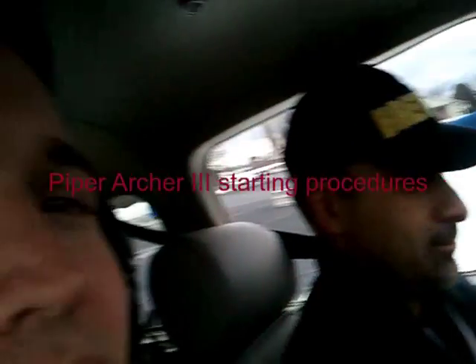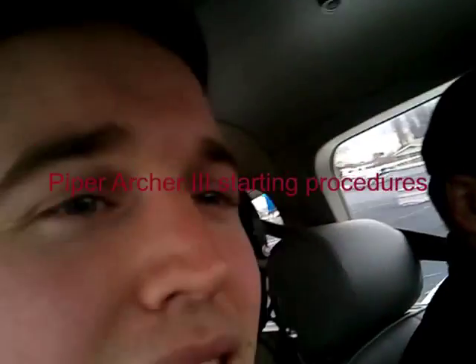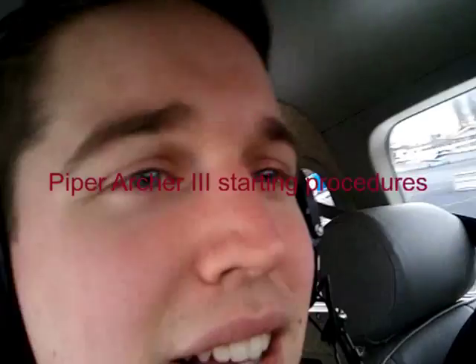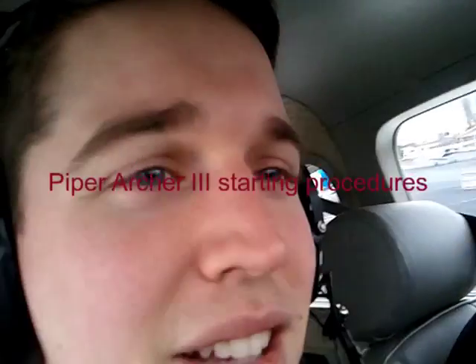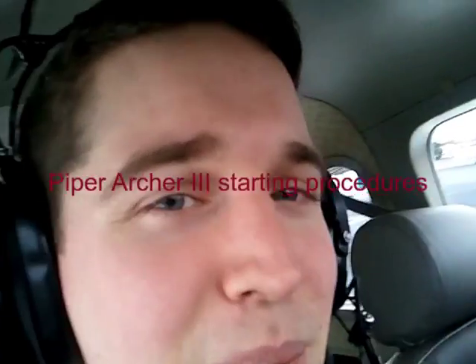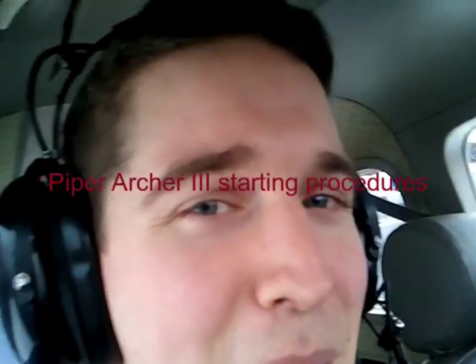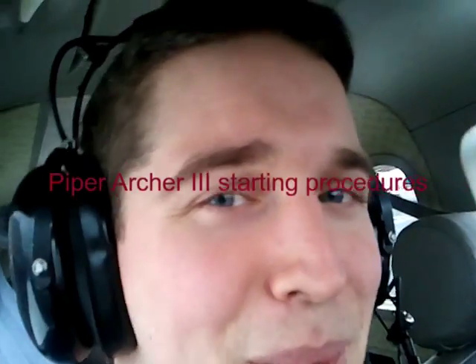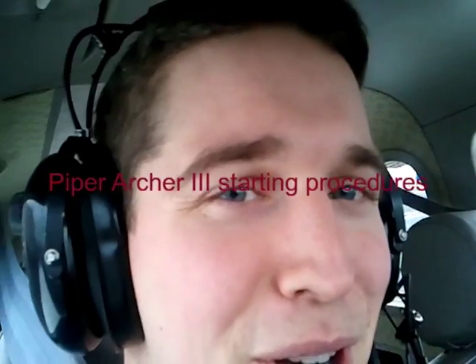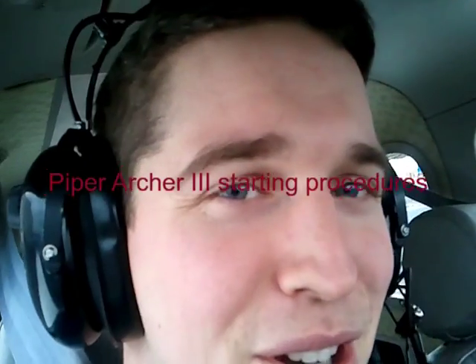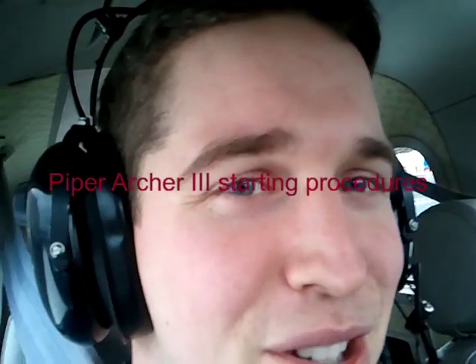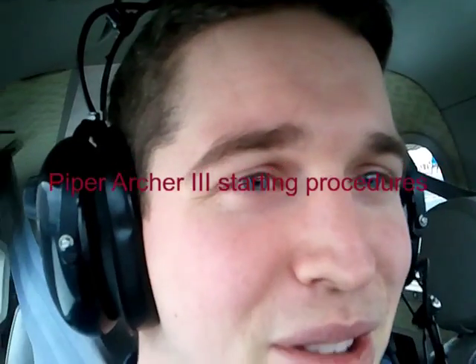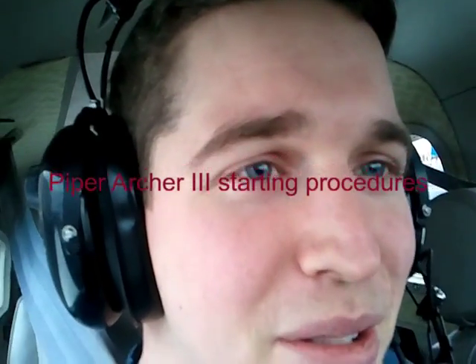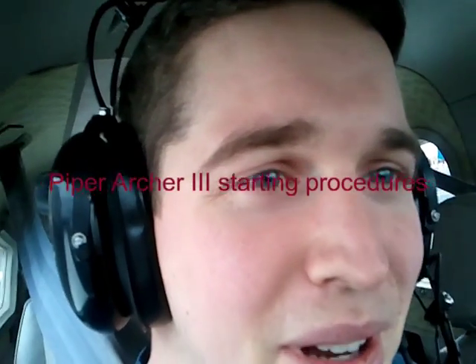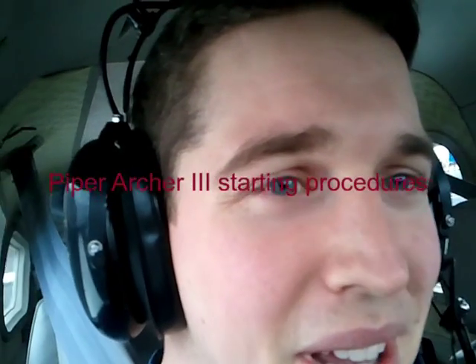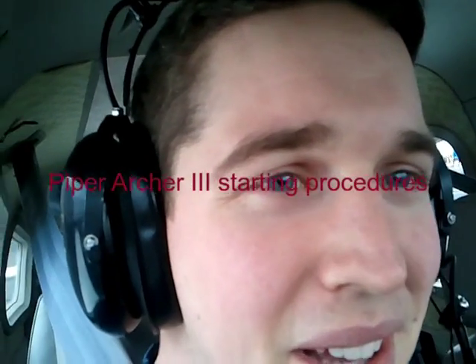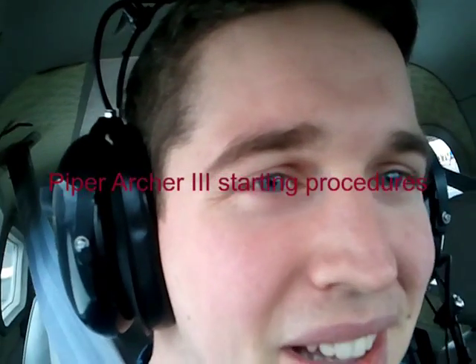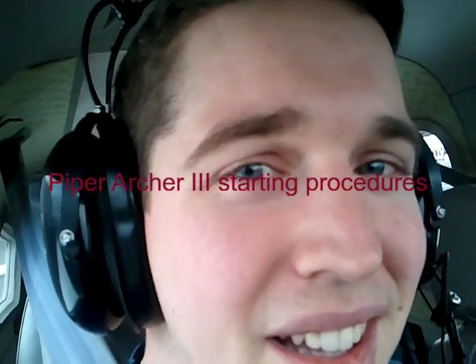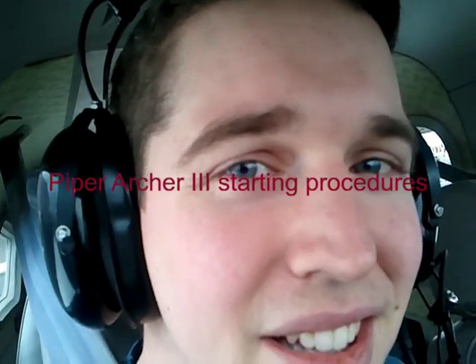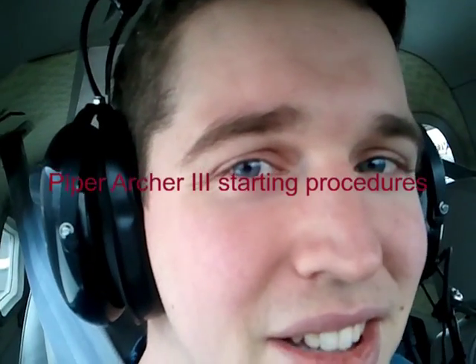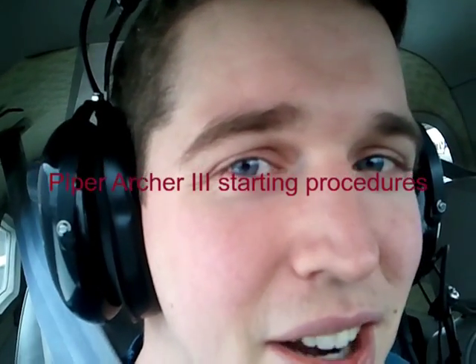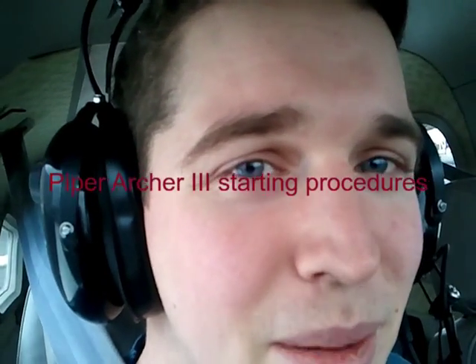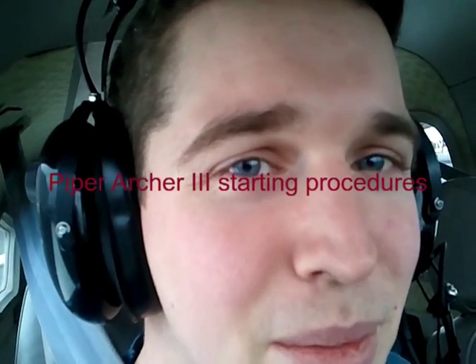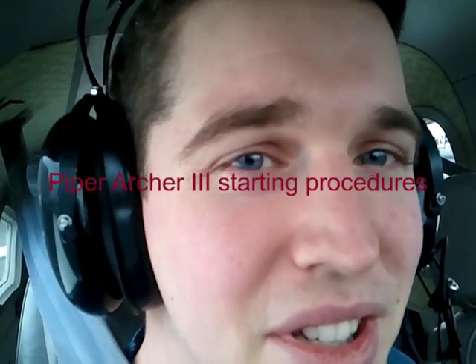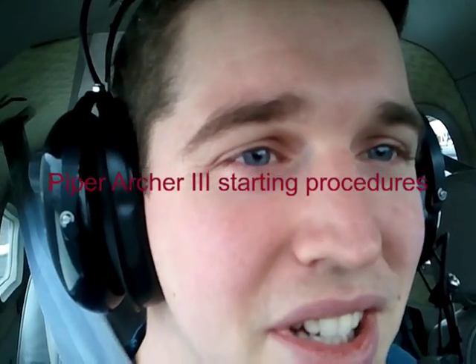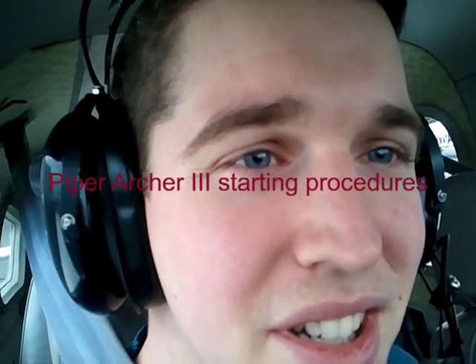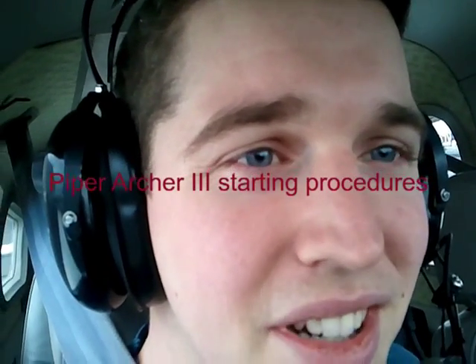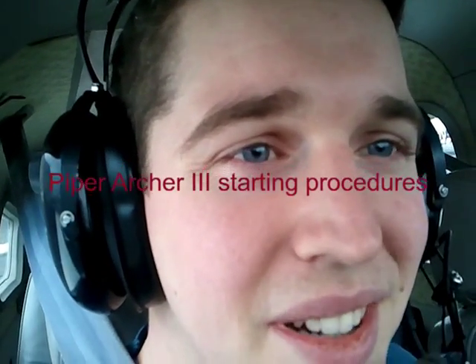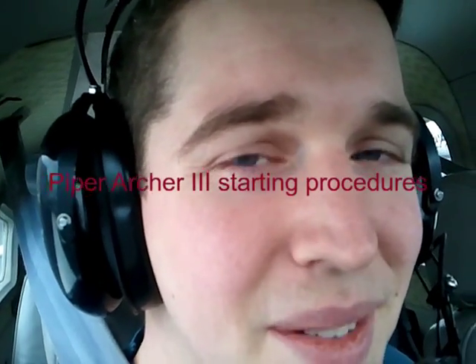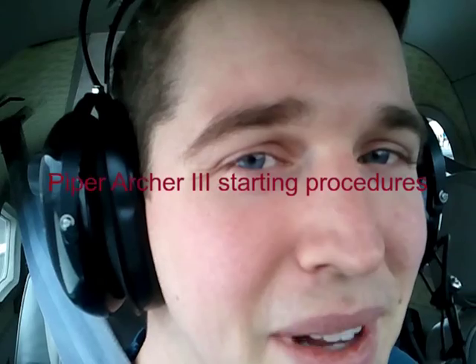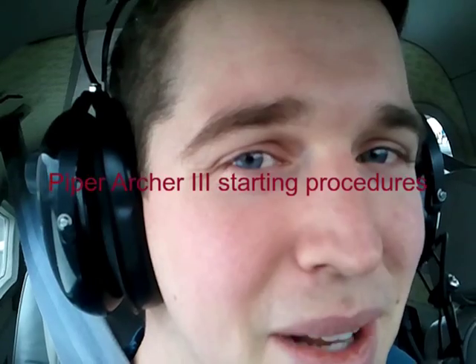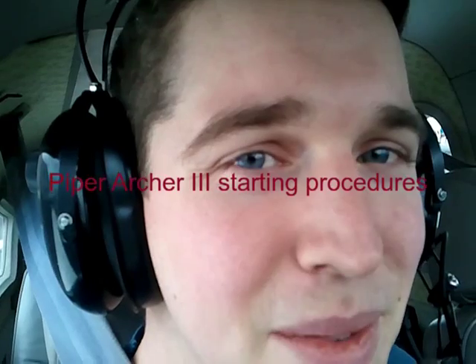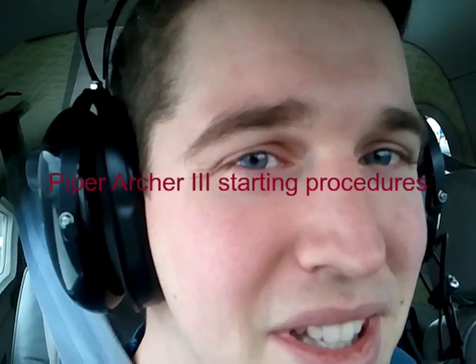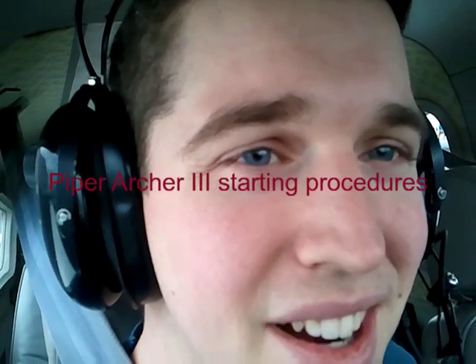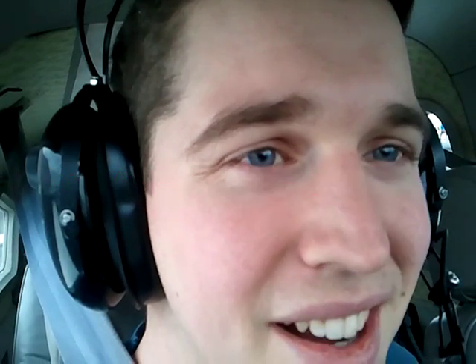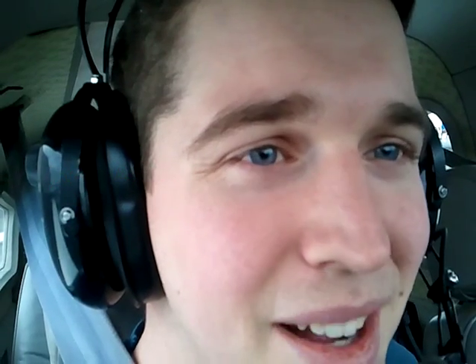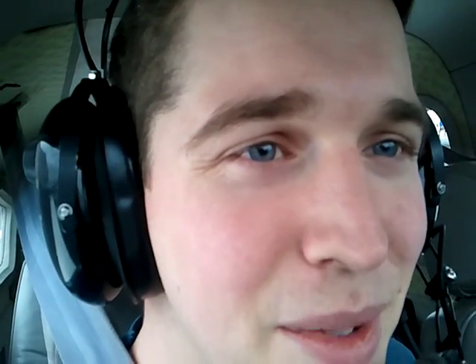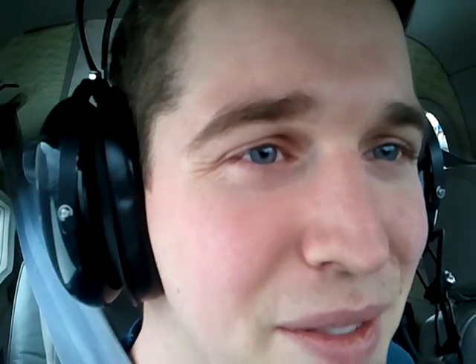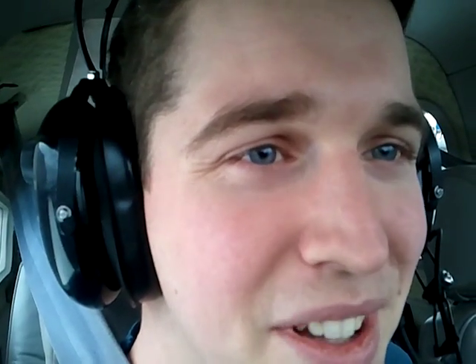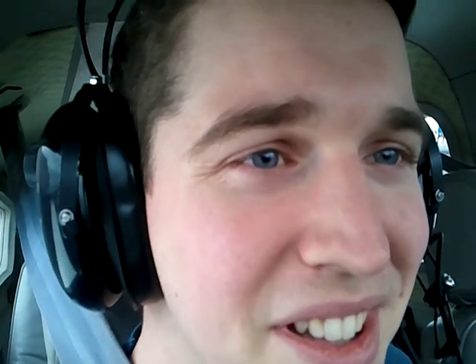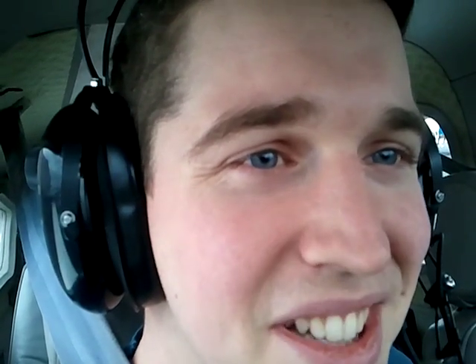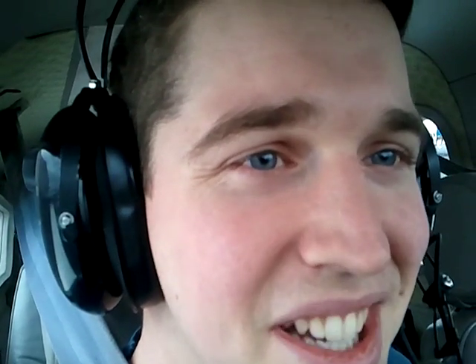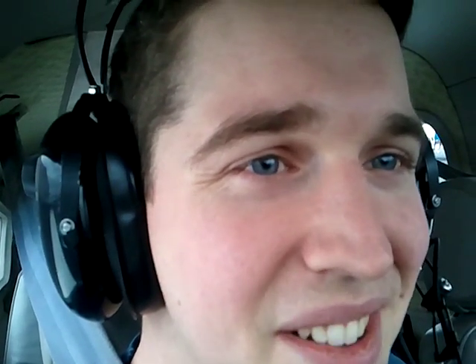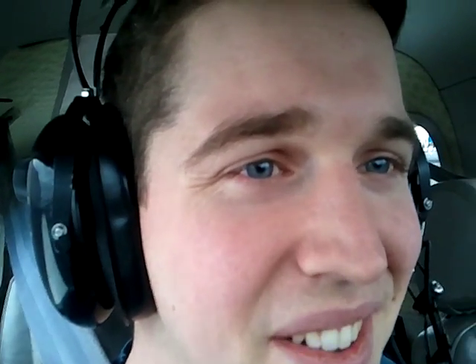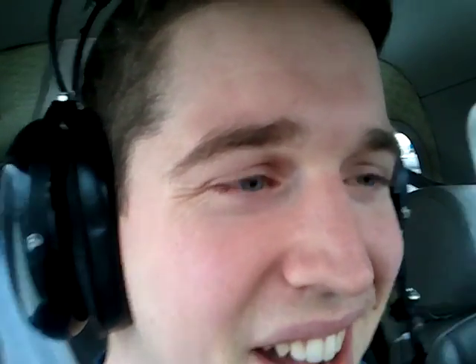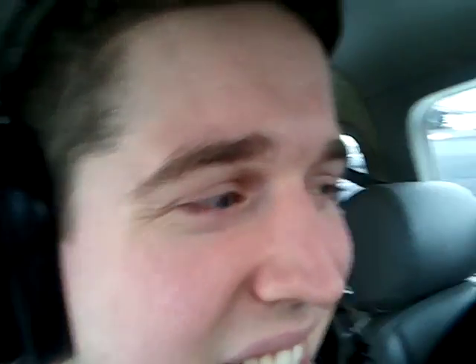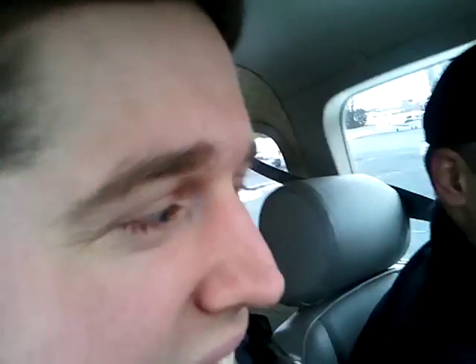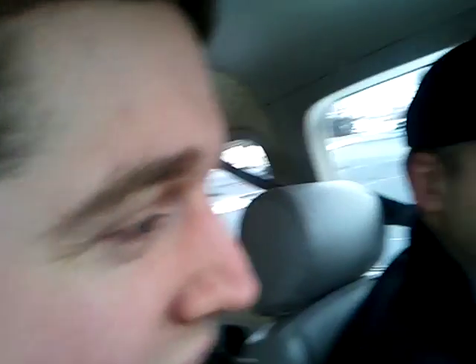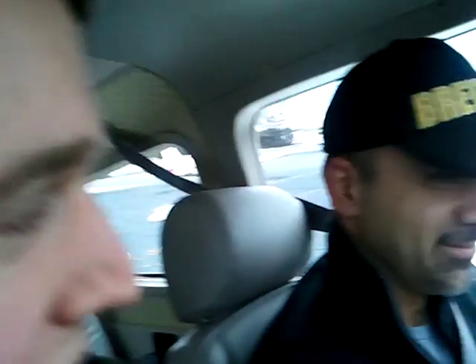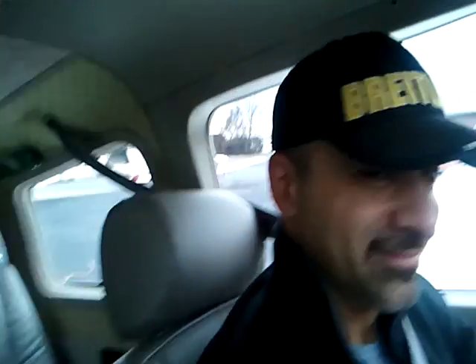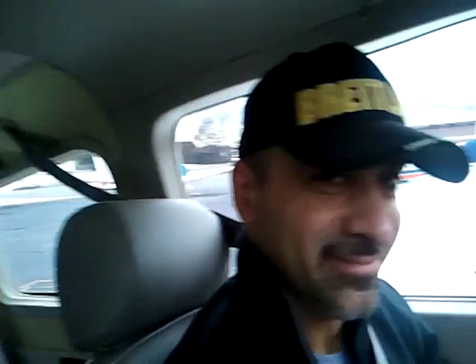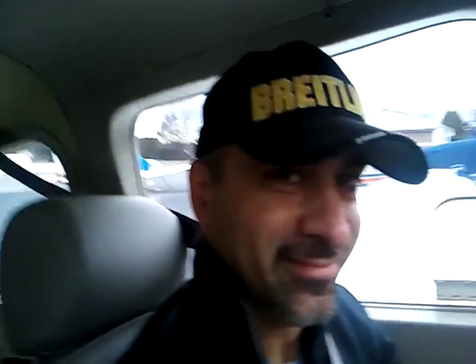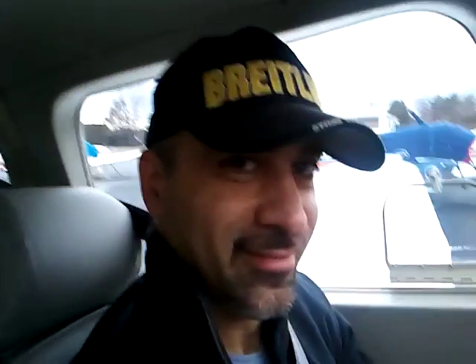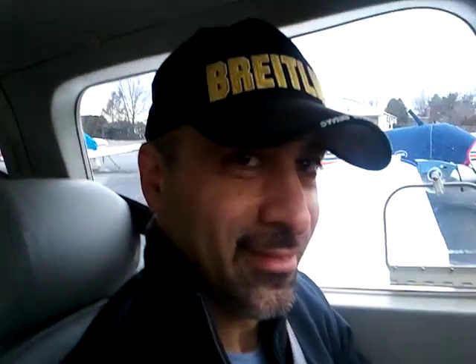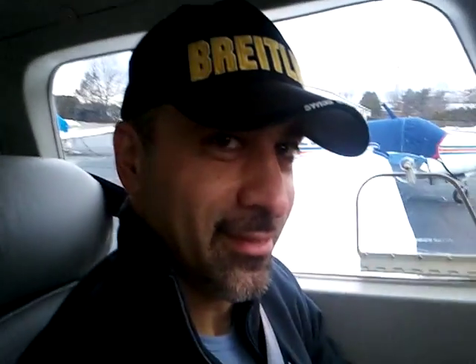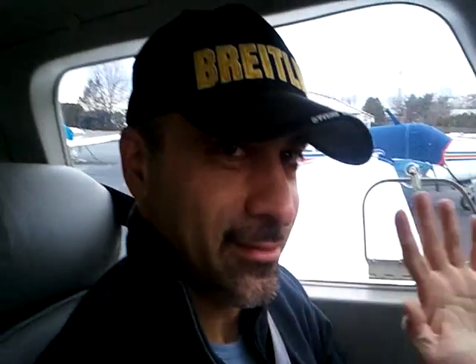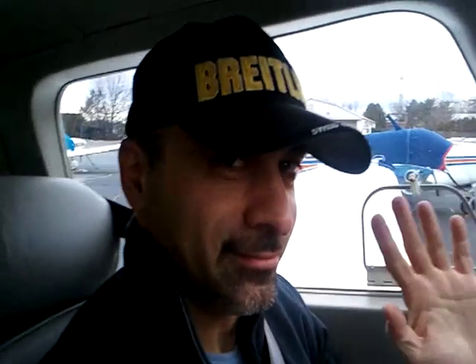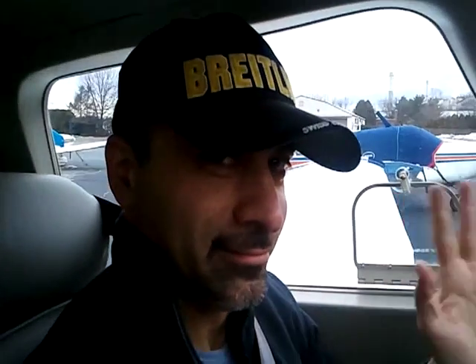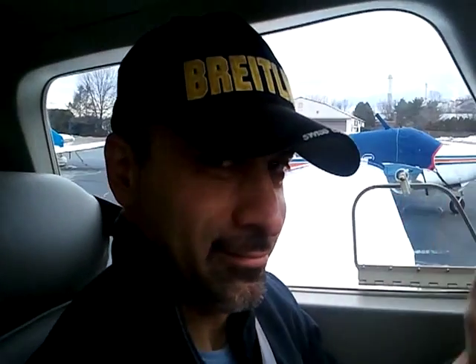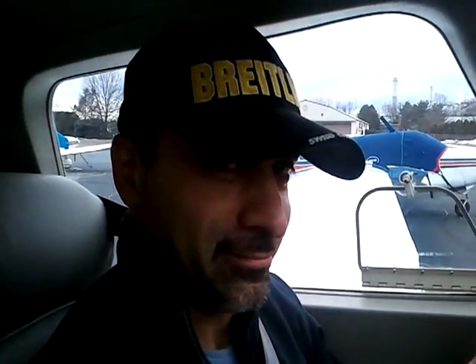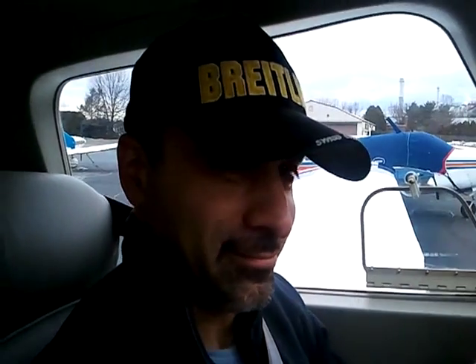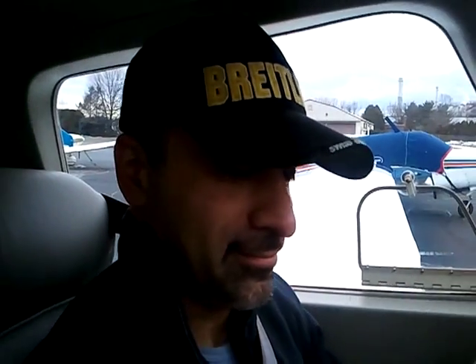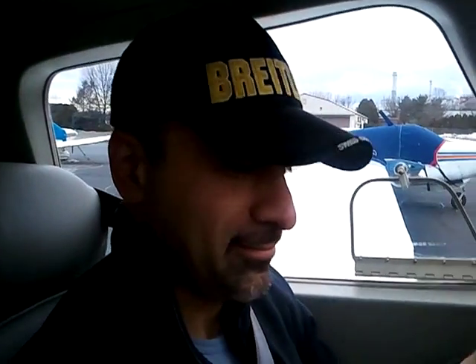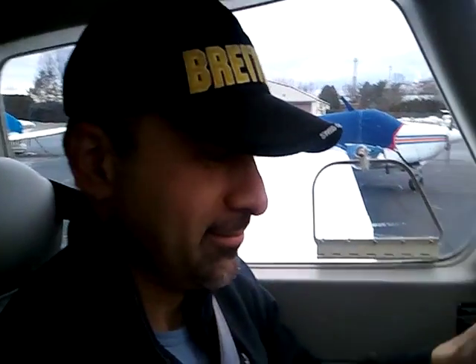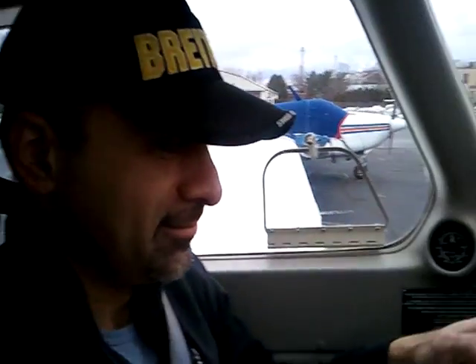This is the Piper Archer 3 starting procedure. My name is Derek, I'm your friendly CFI. This is Ash, our pilot for this flight.